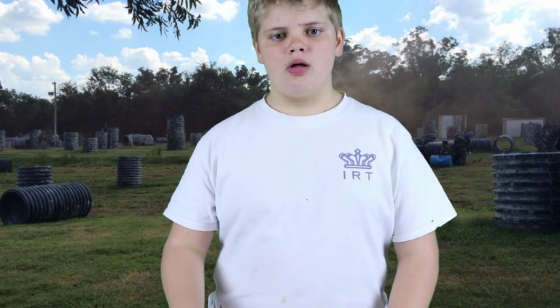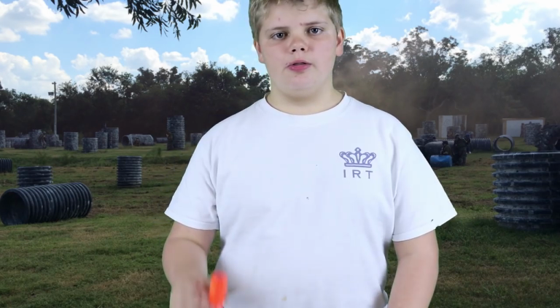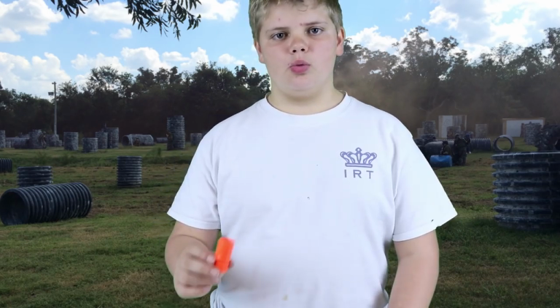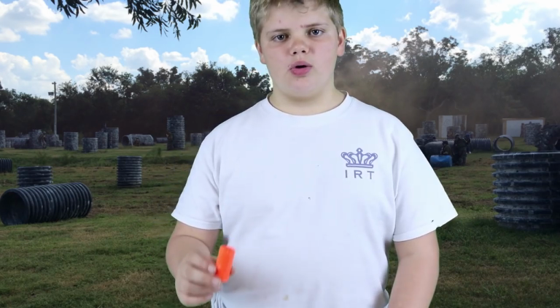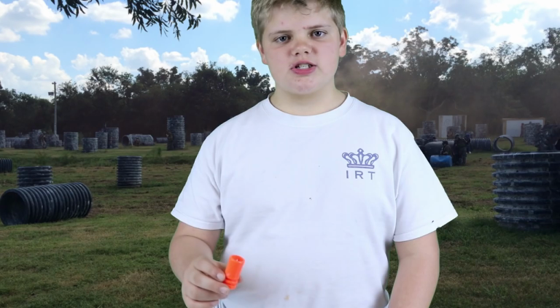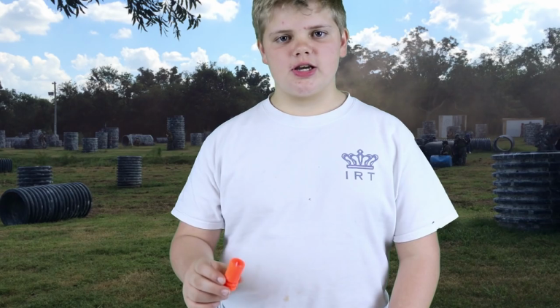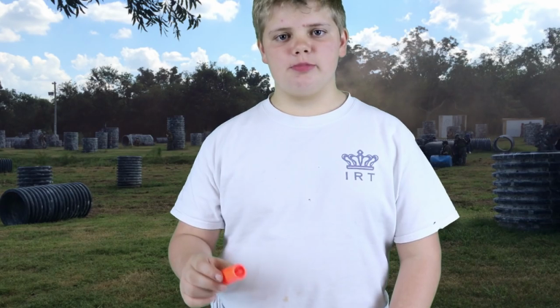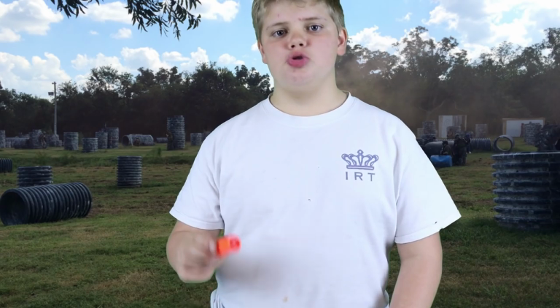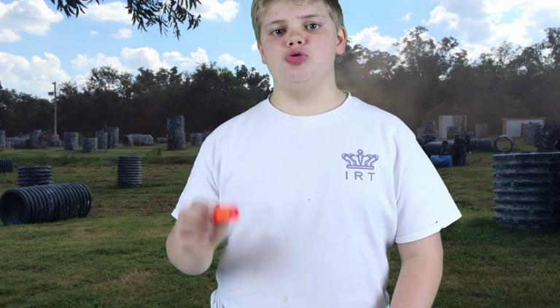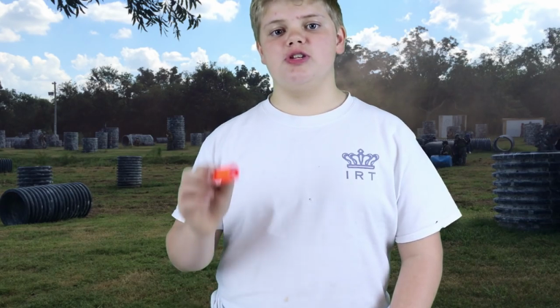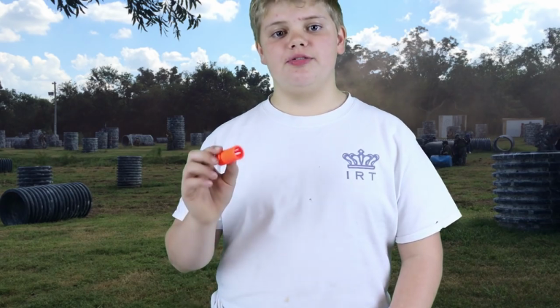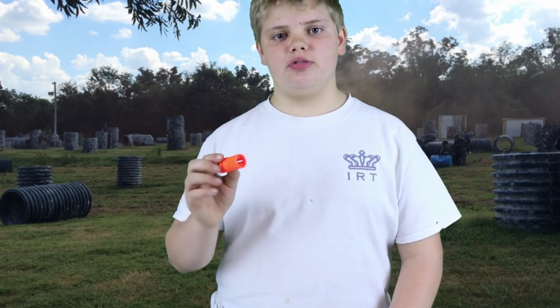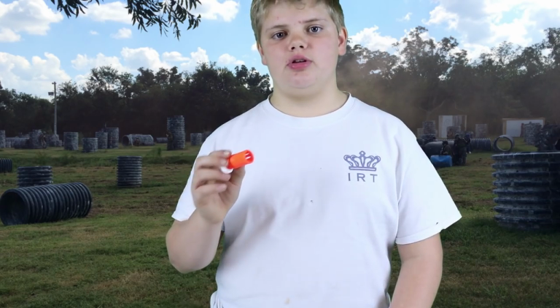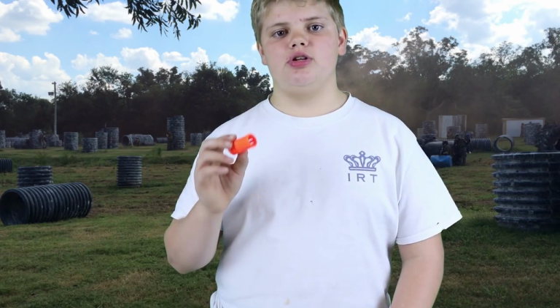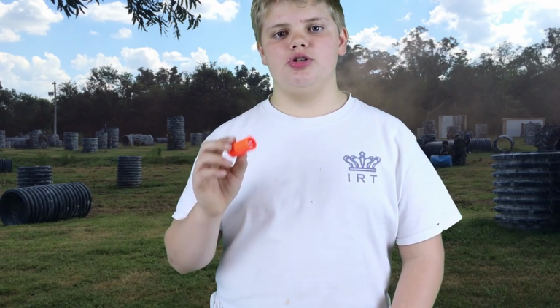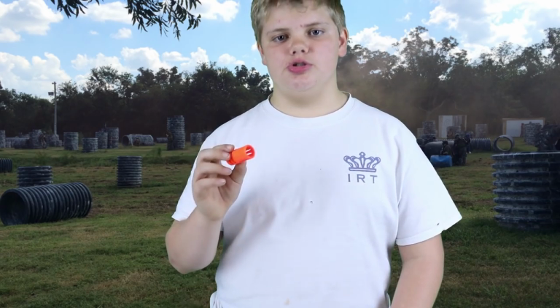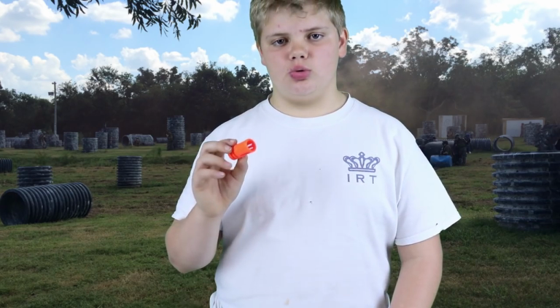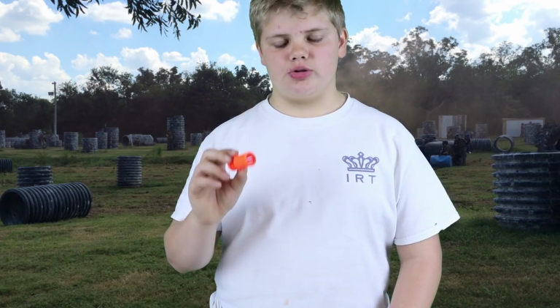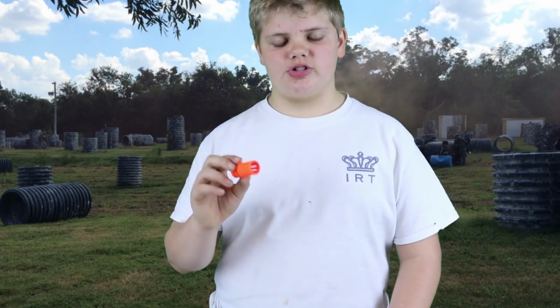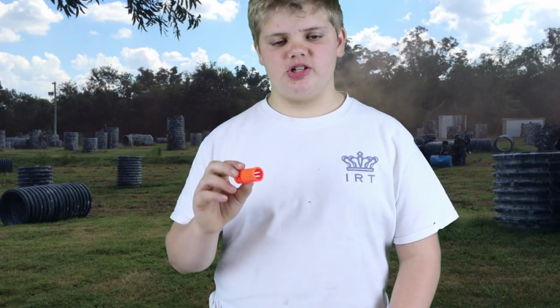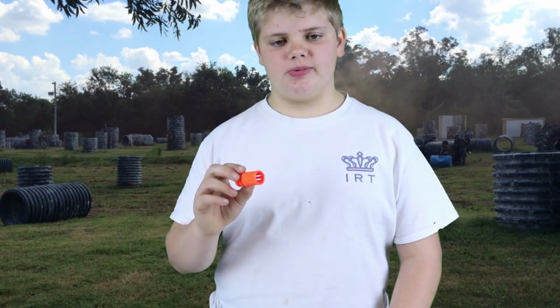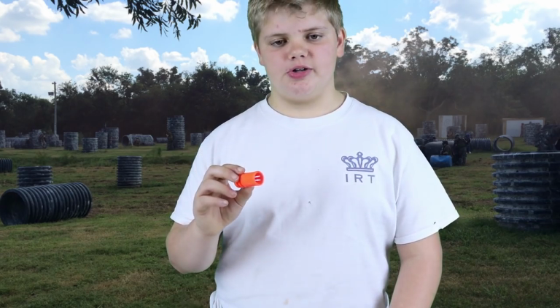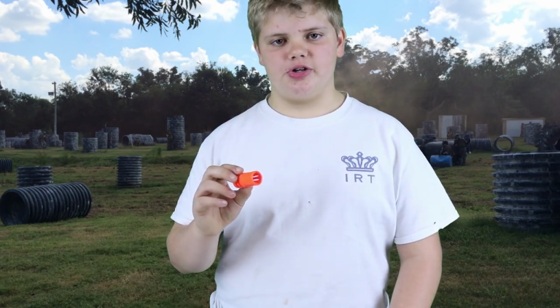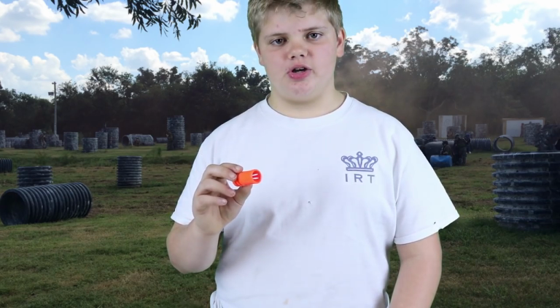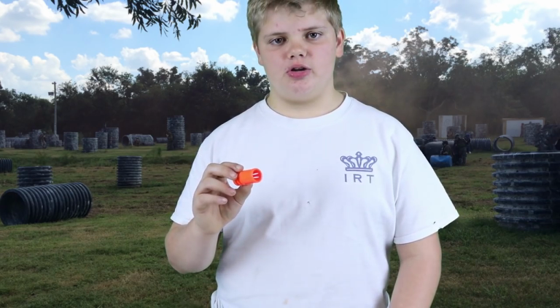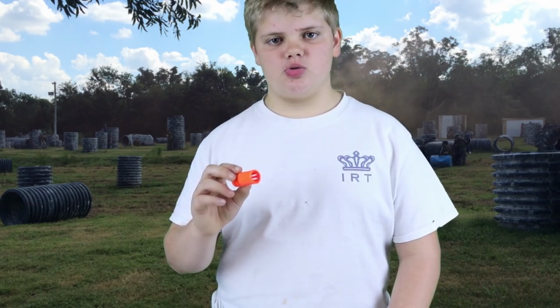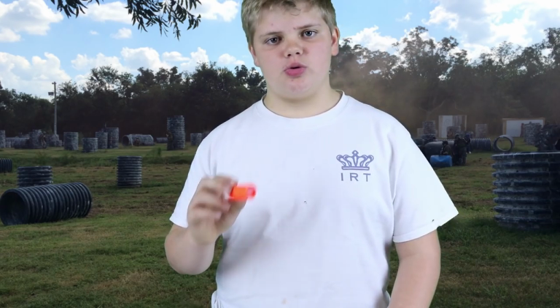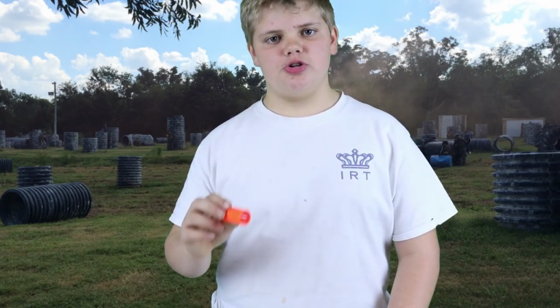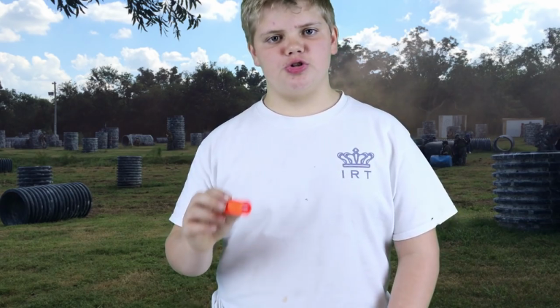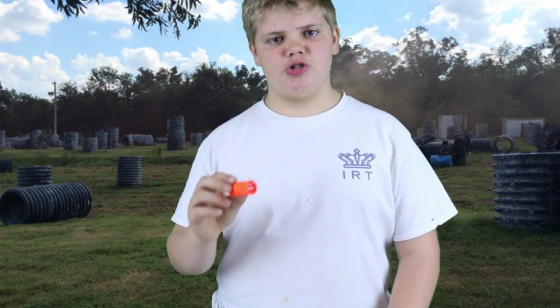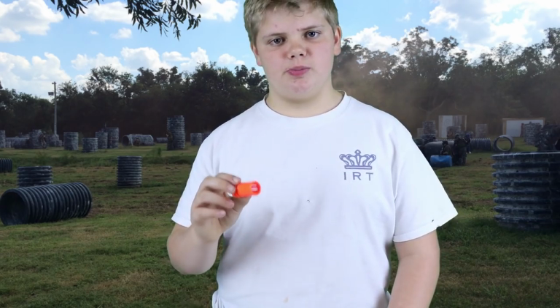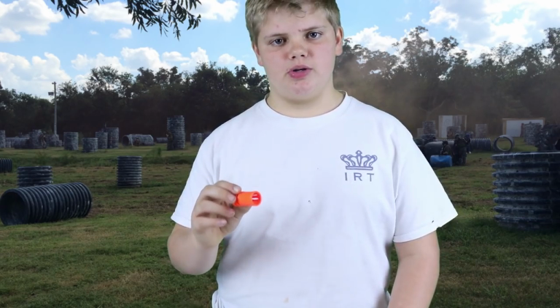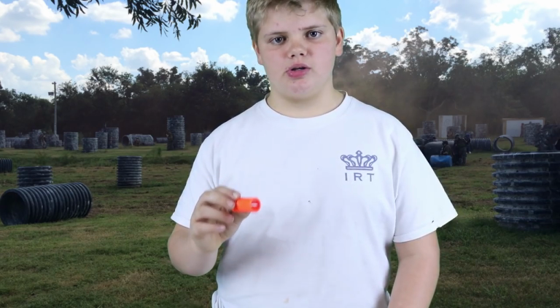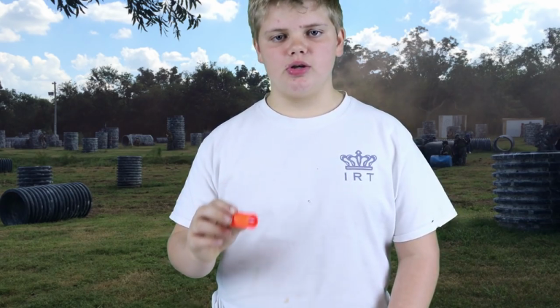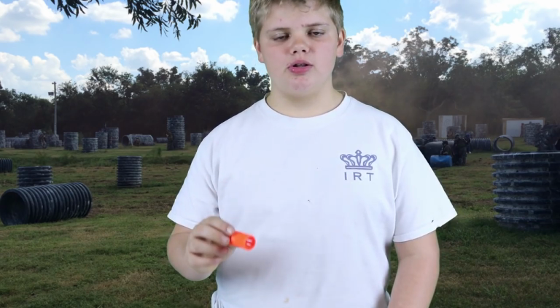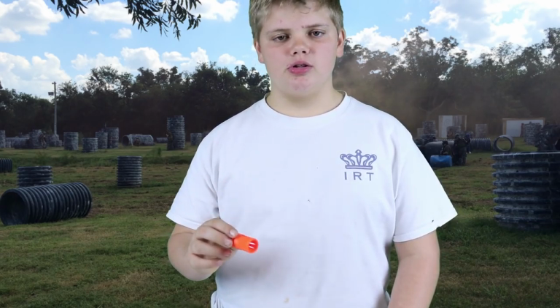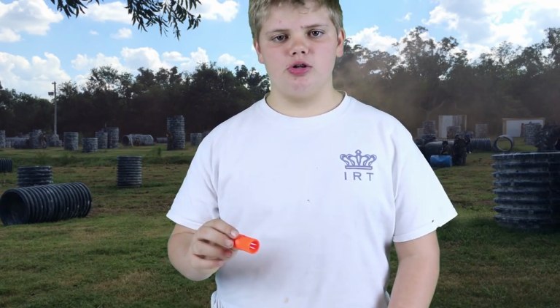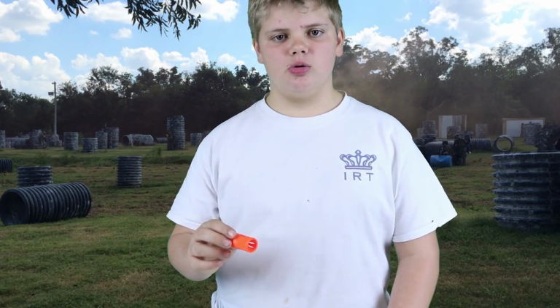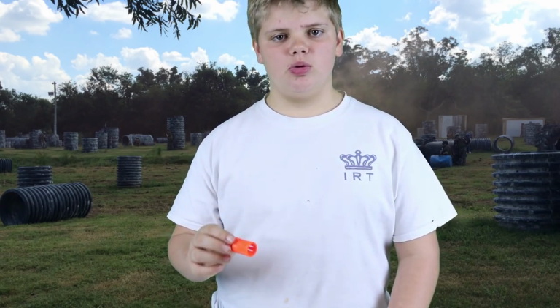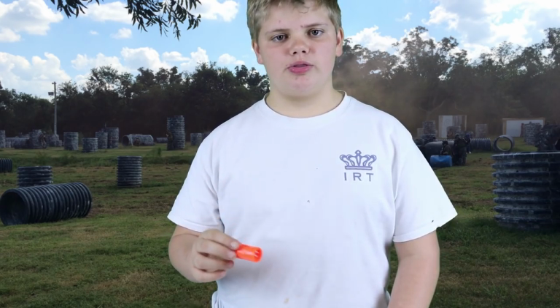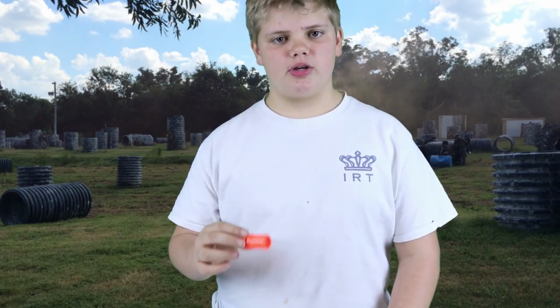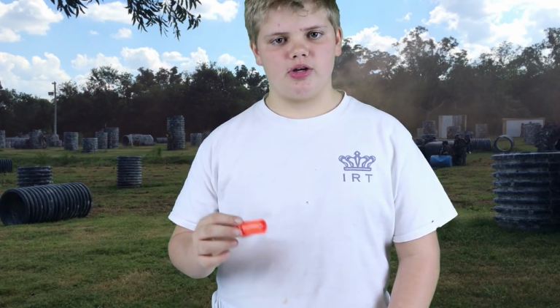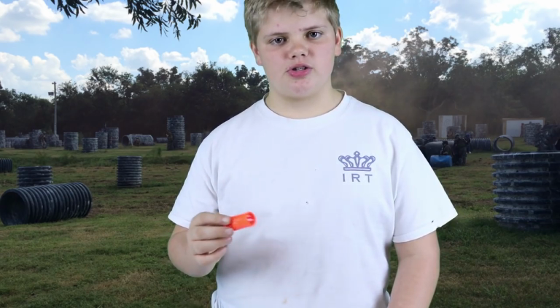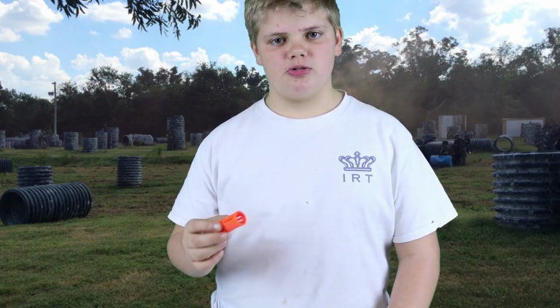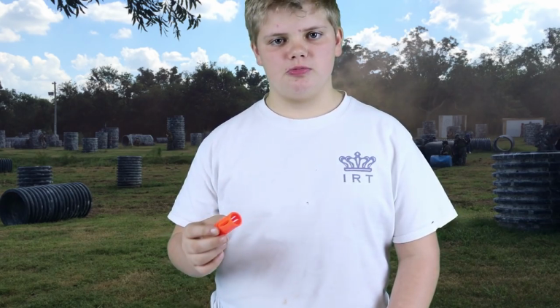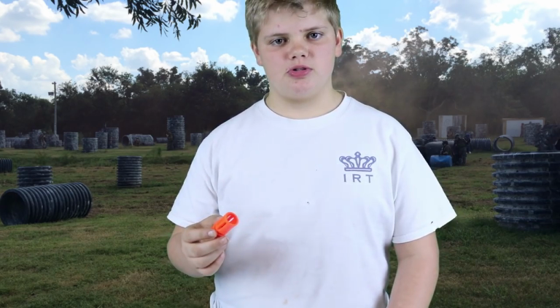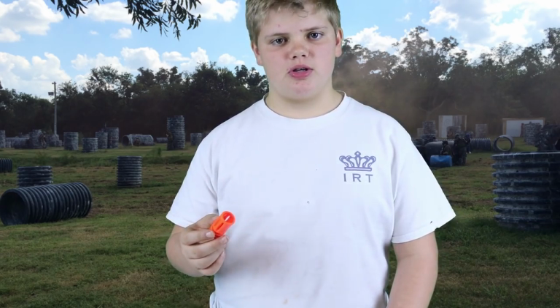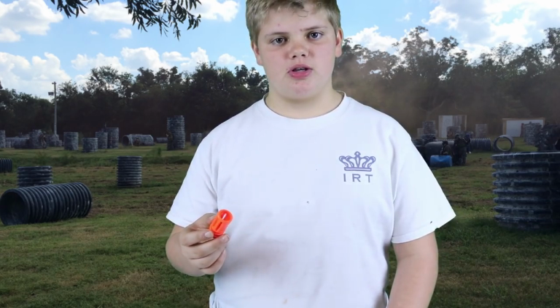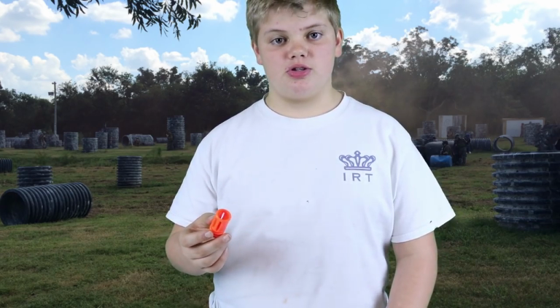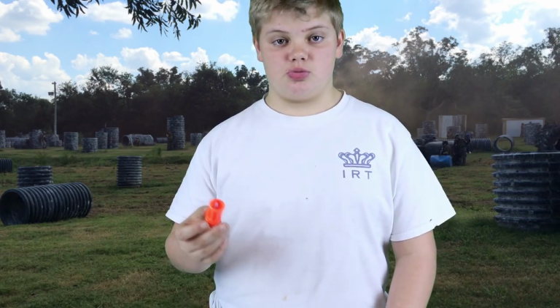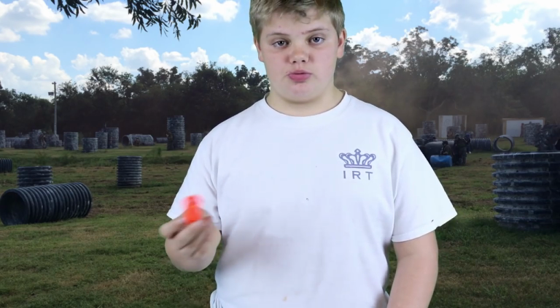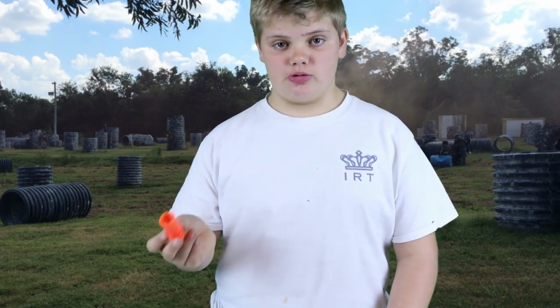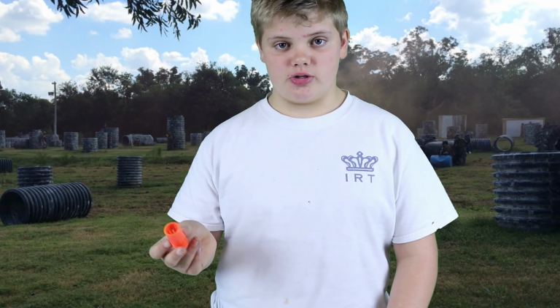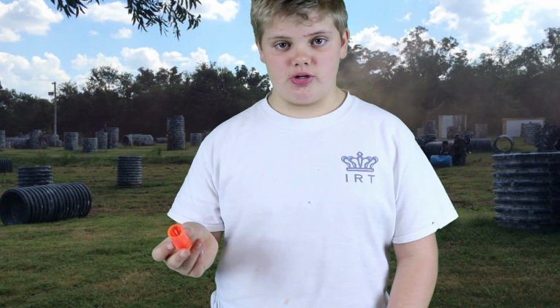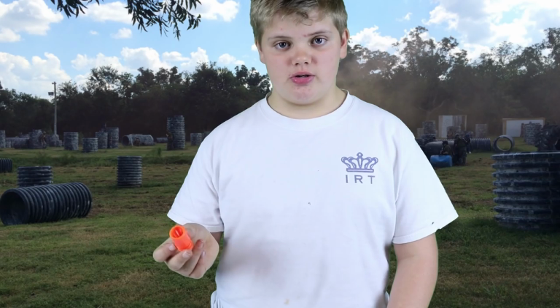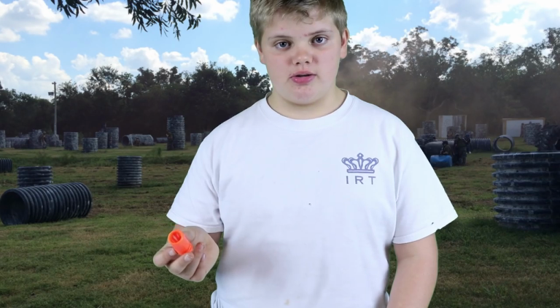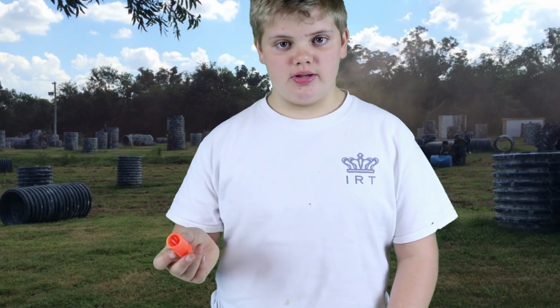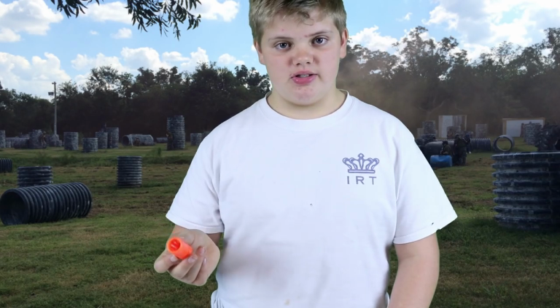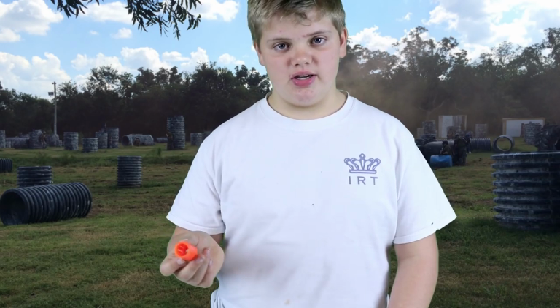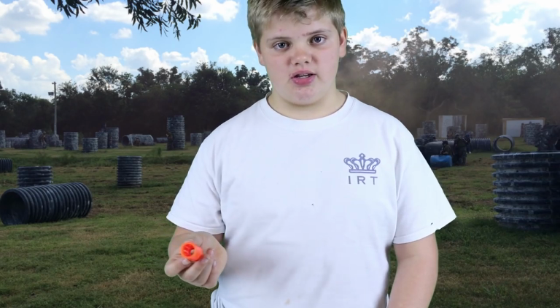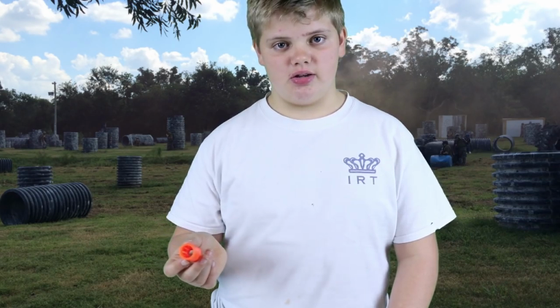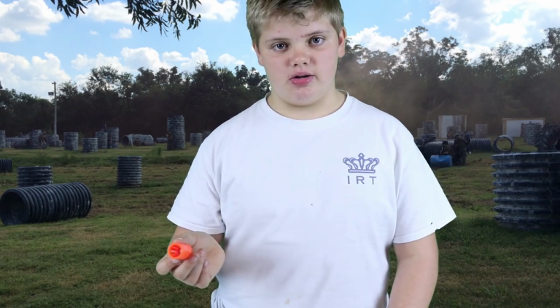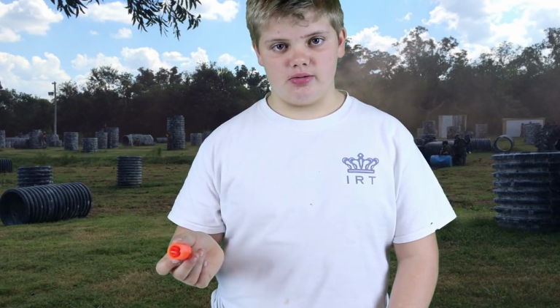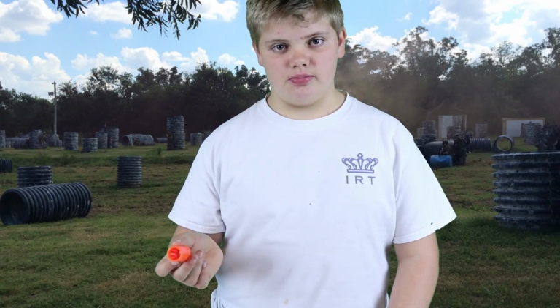The one time you definitely need your orange tip on your gun is when you're shipping it. You don't want customs thinking it's a real gun and confiscating it.